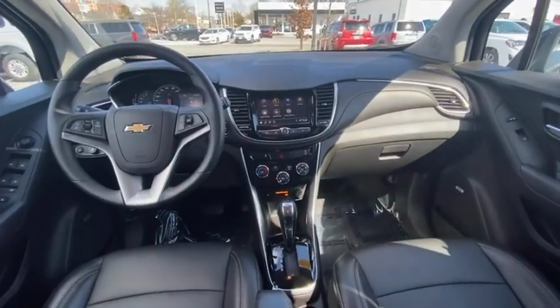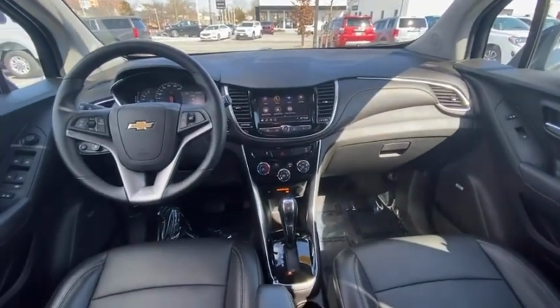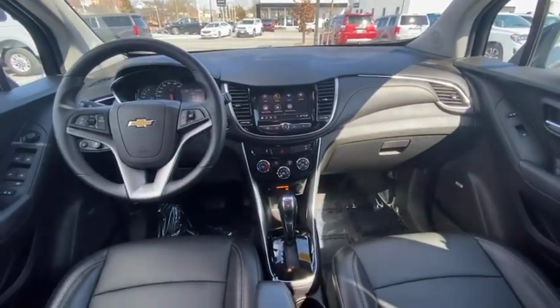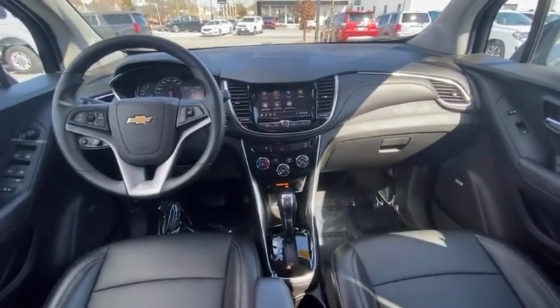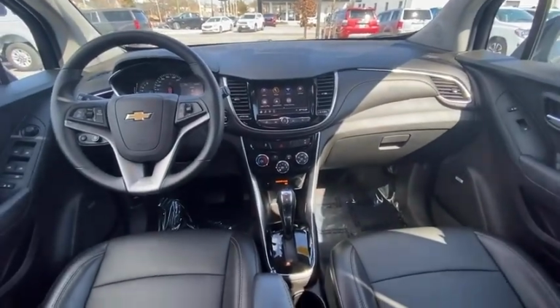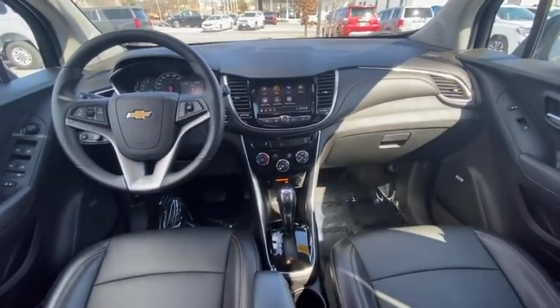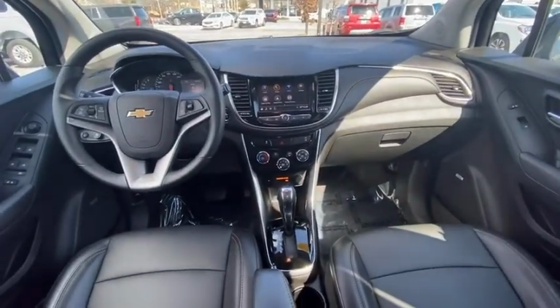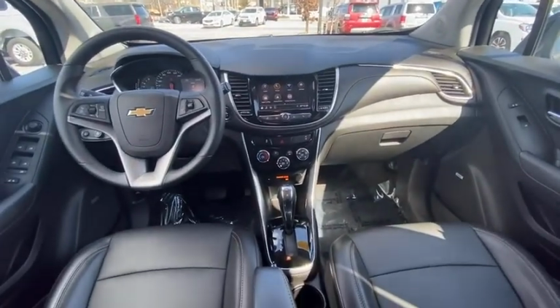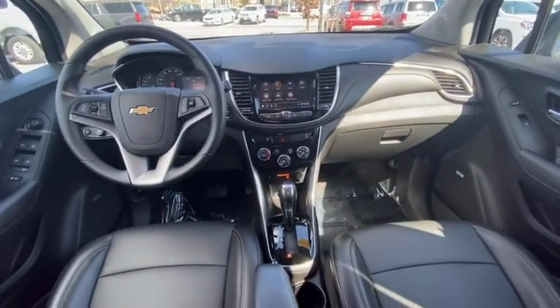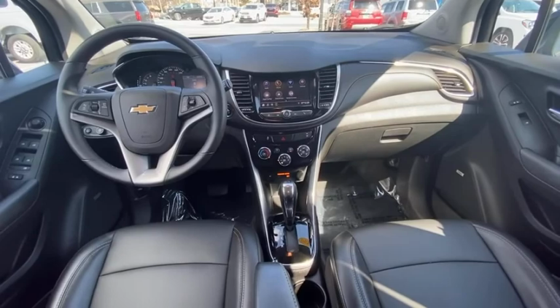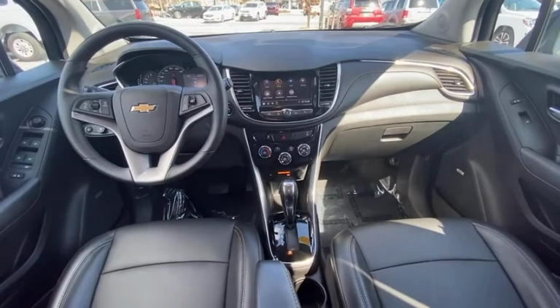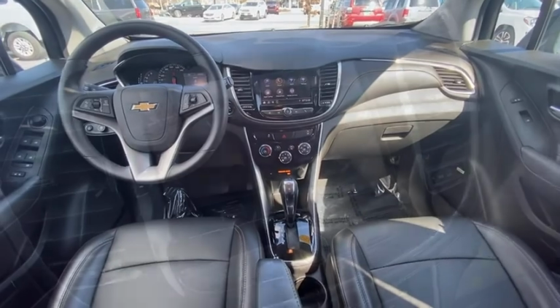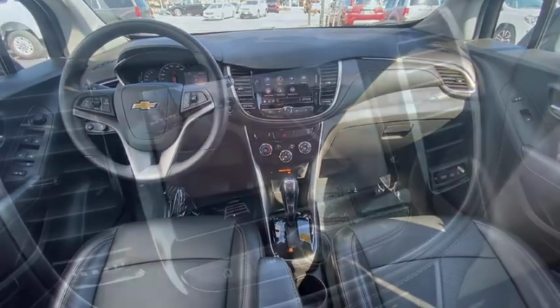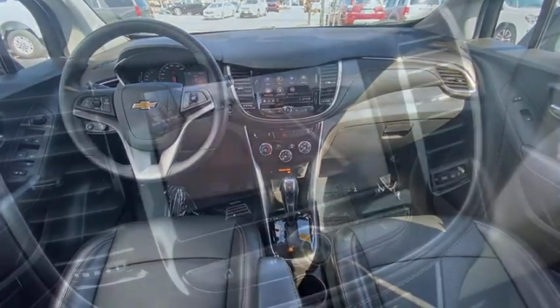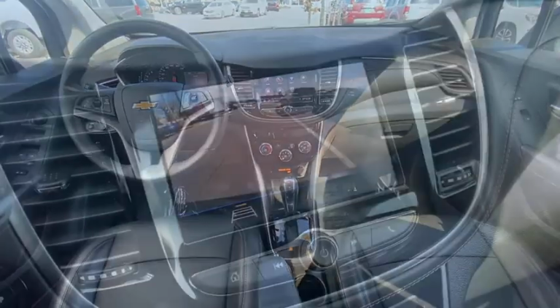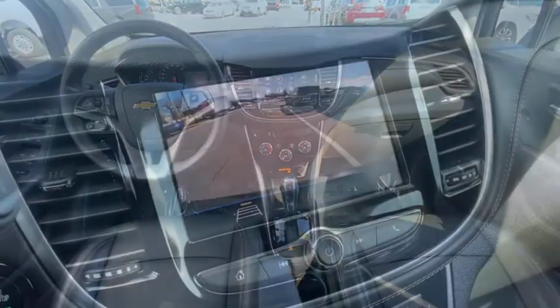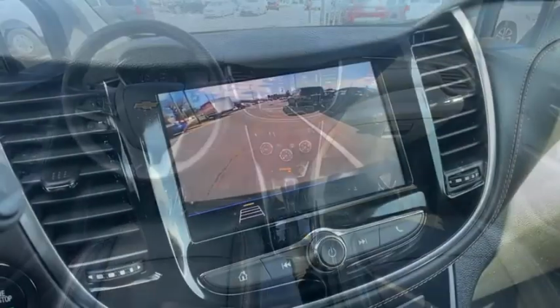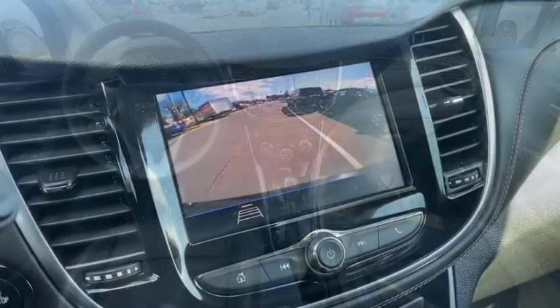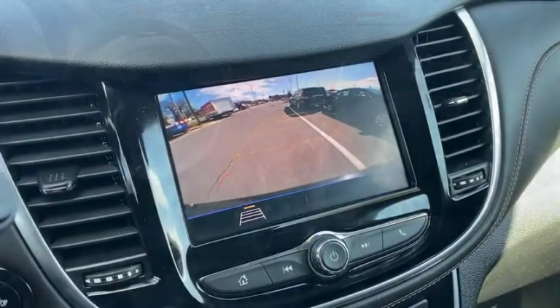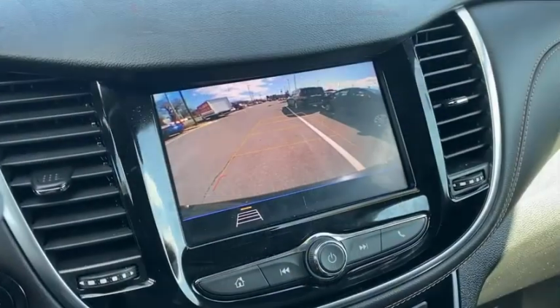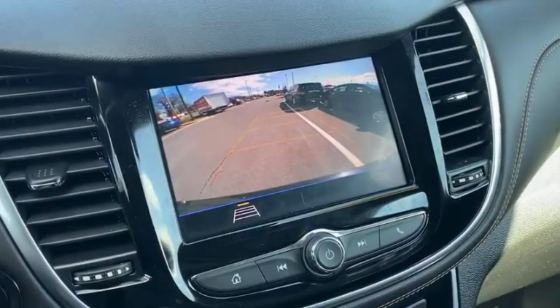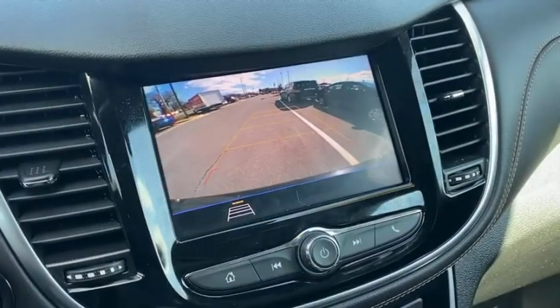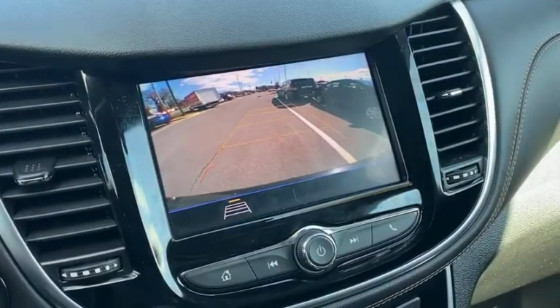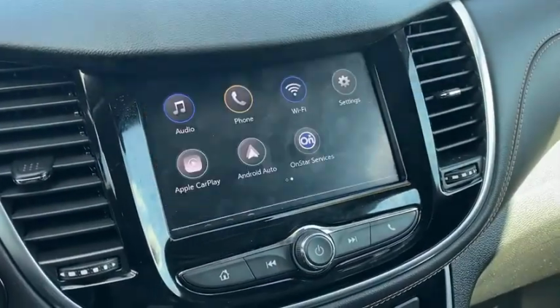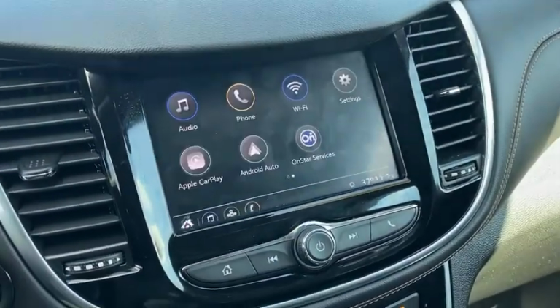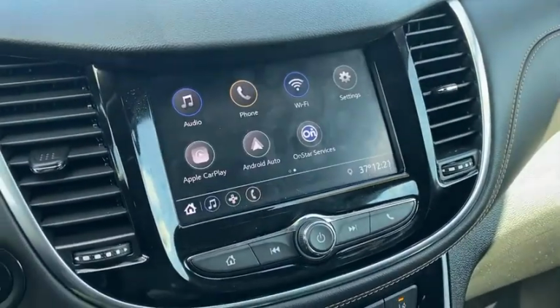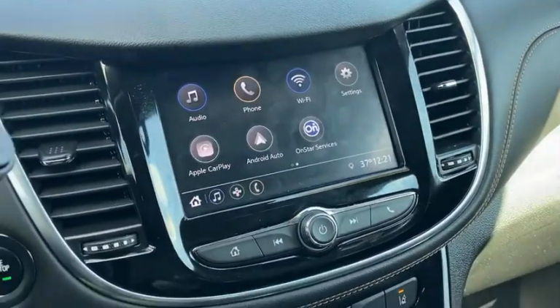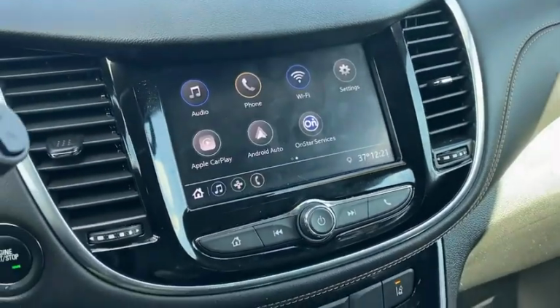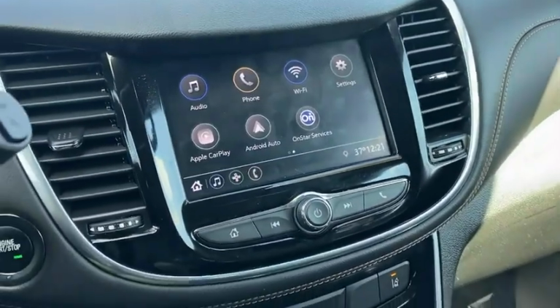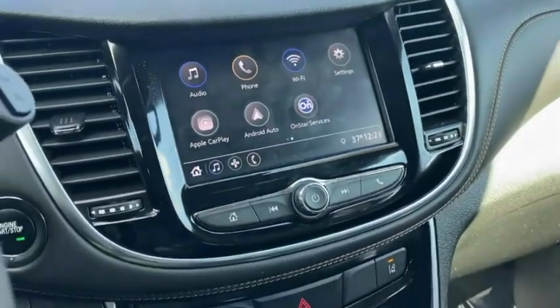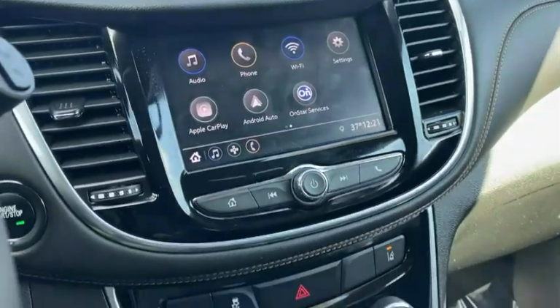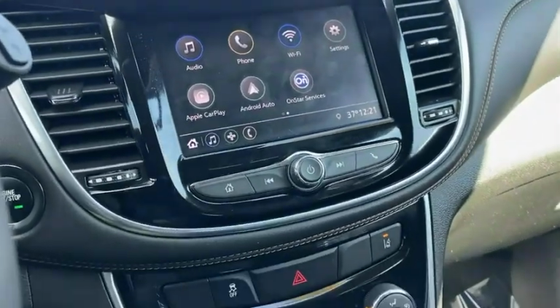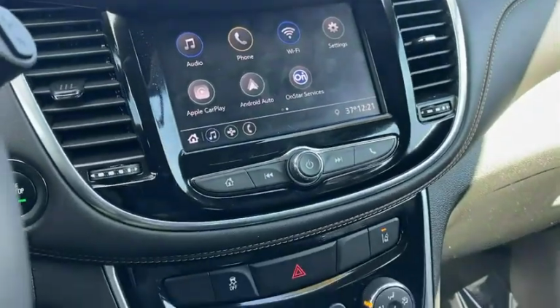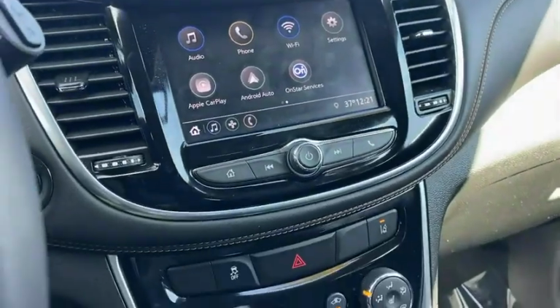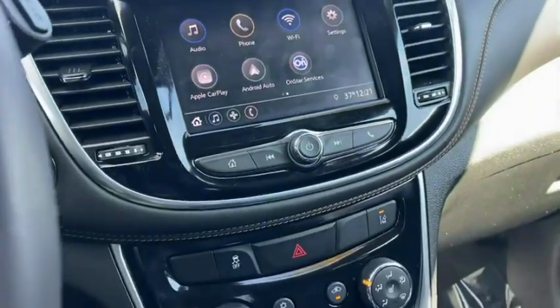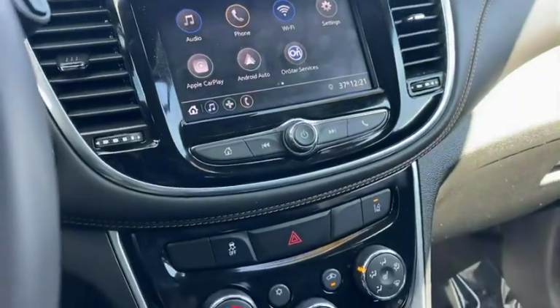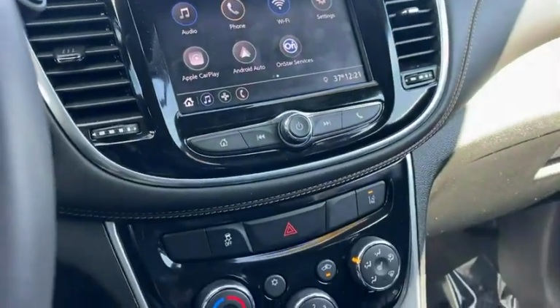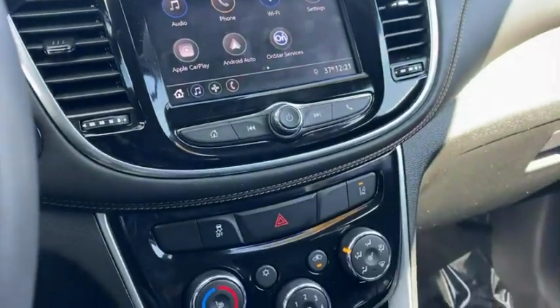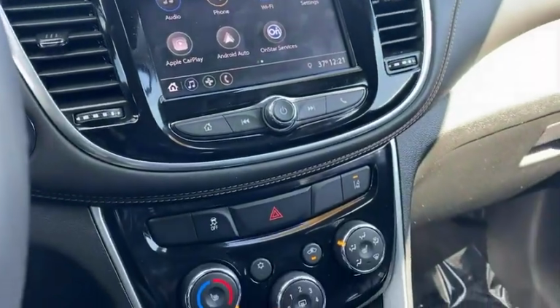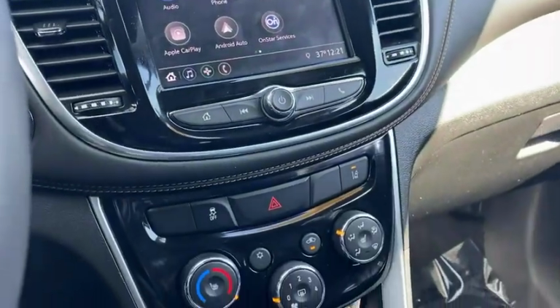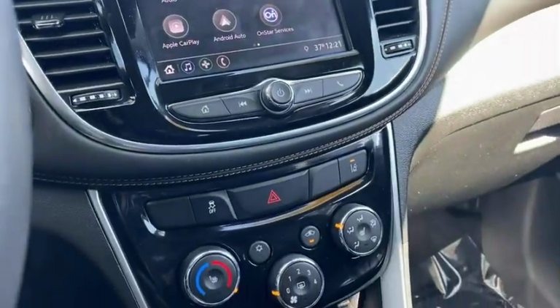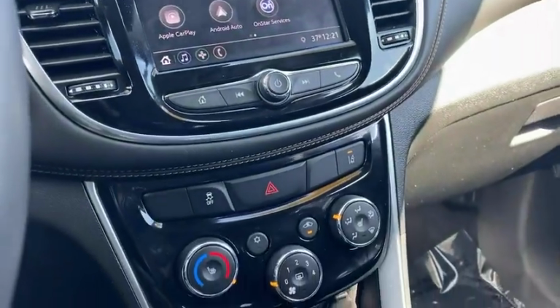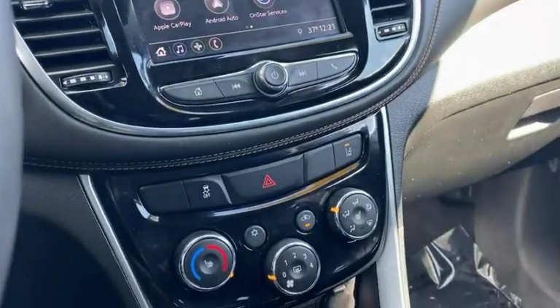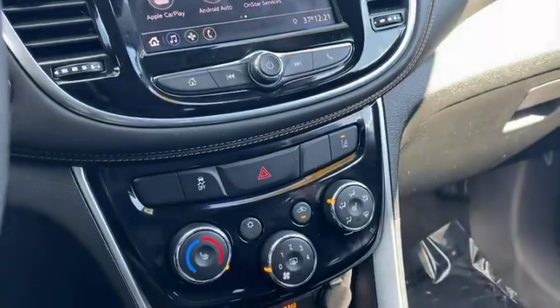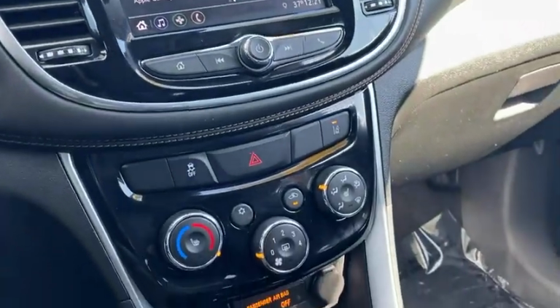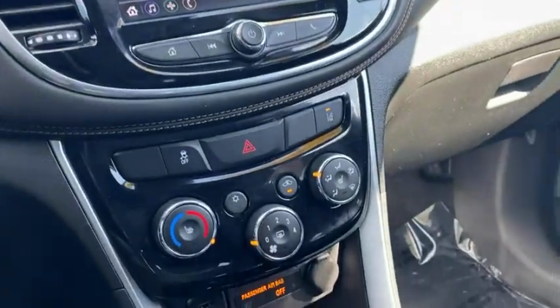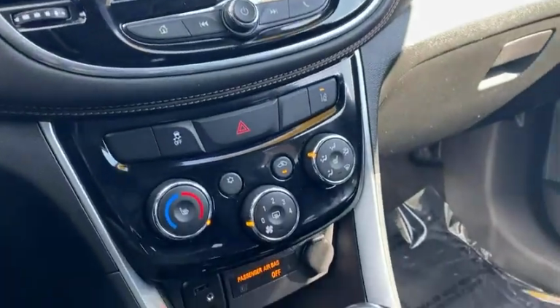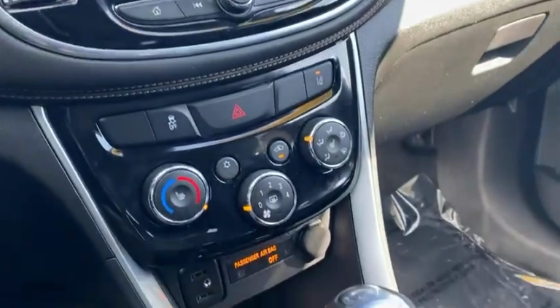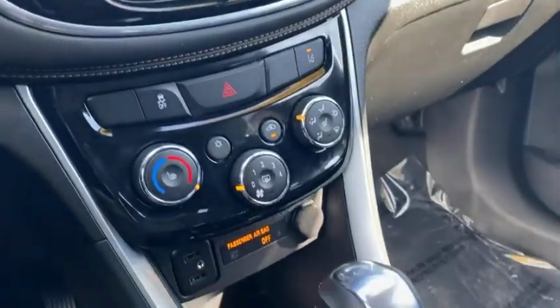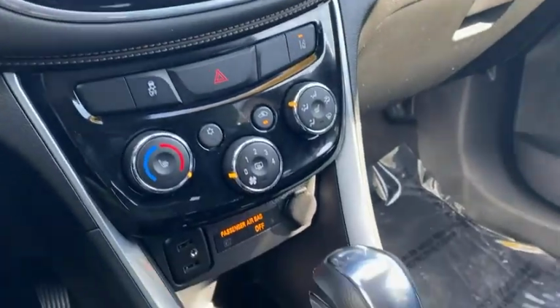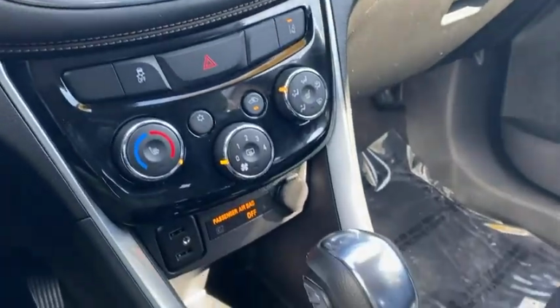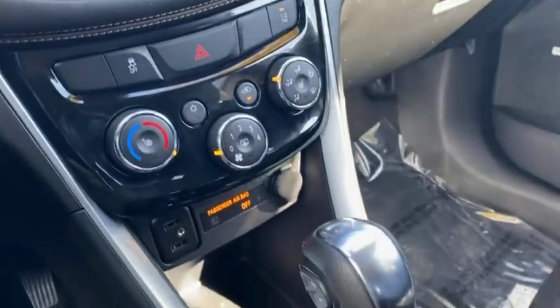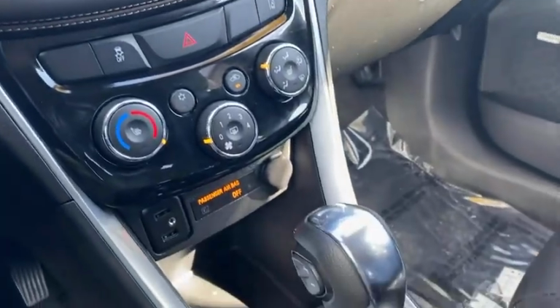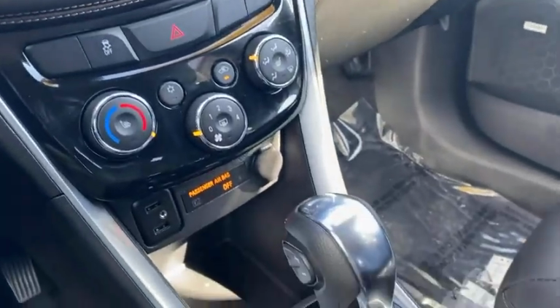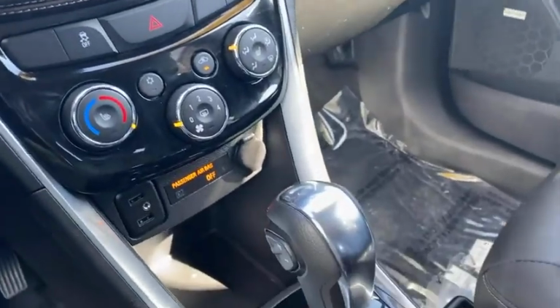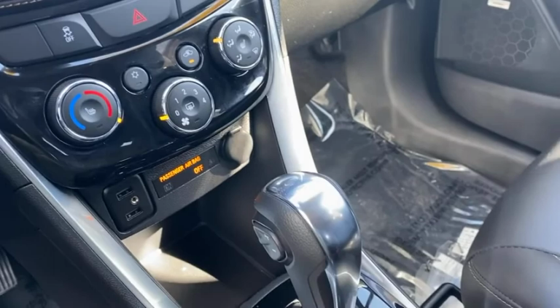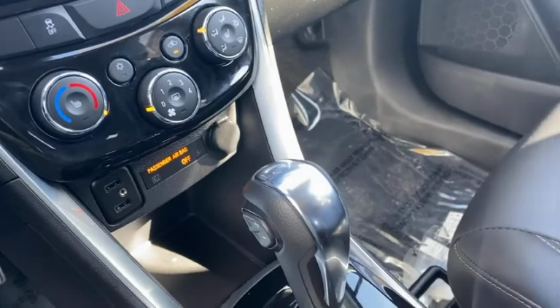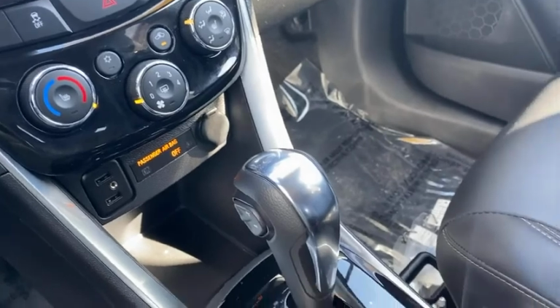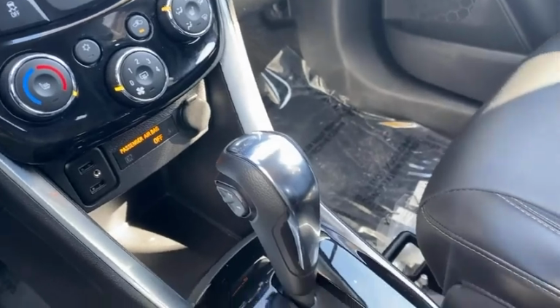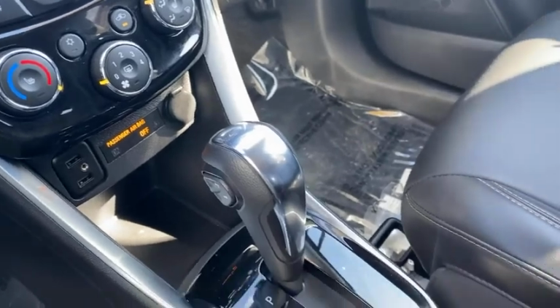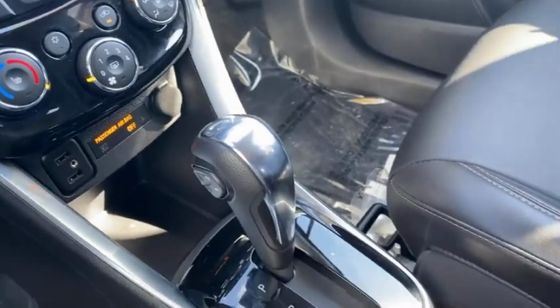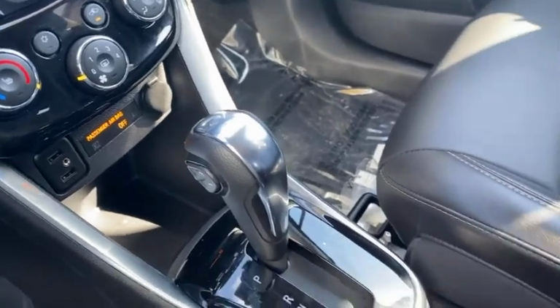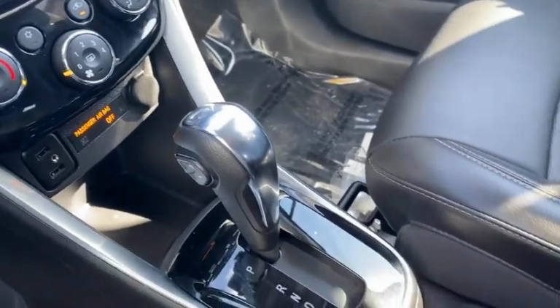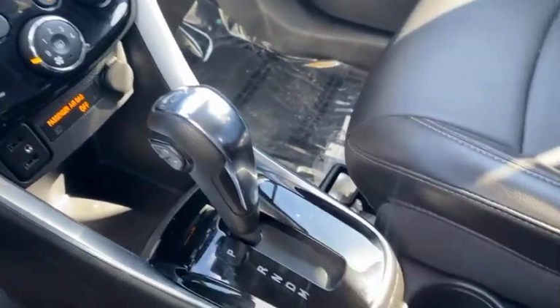Panic alarm, tachometer, remote keyless entry. Is love at first sight really possible? Let us know when you stop in.